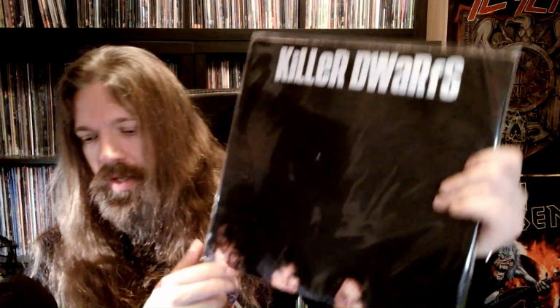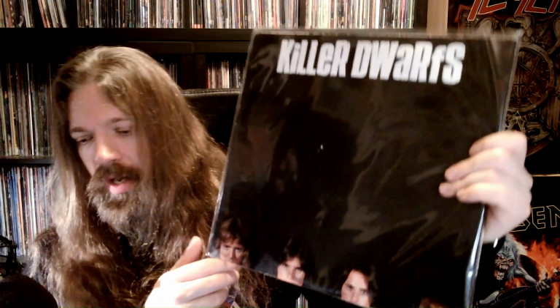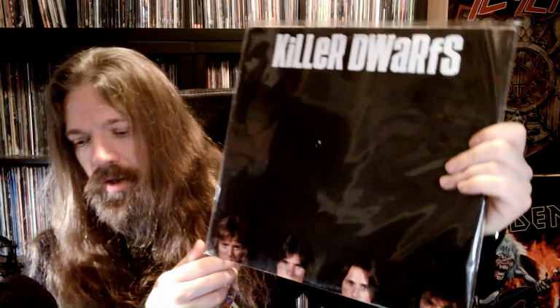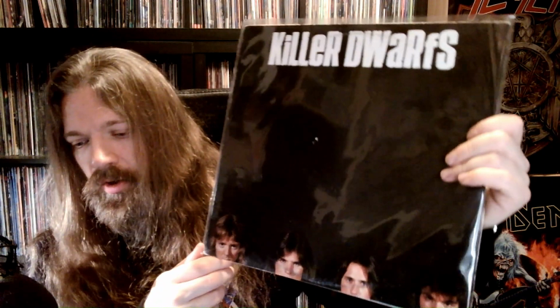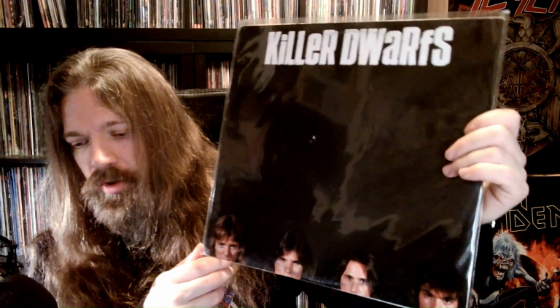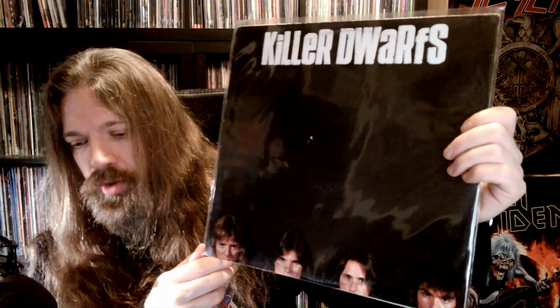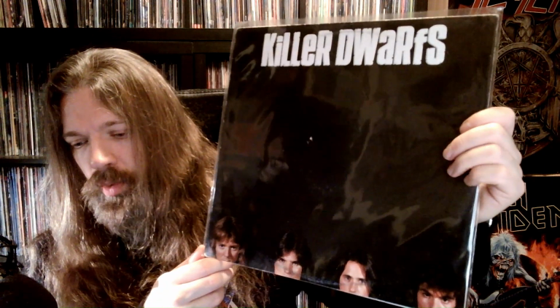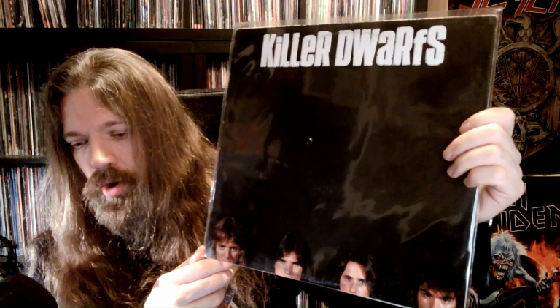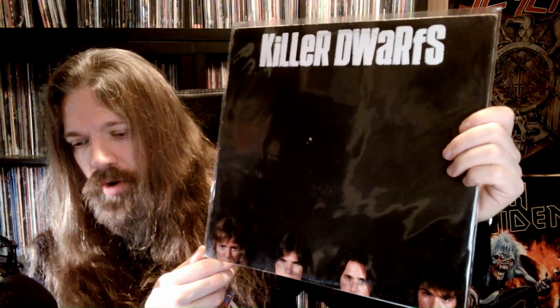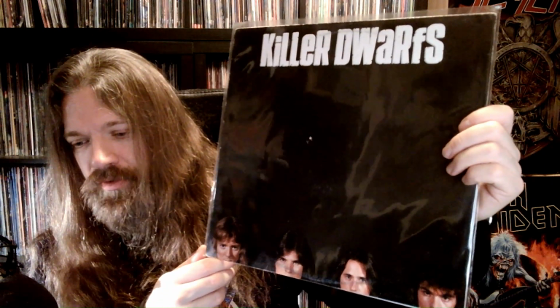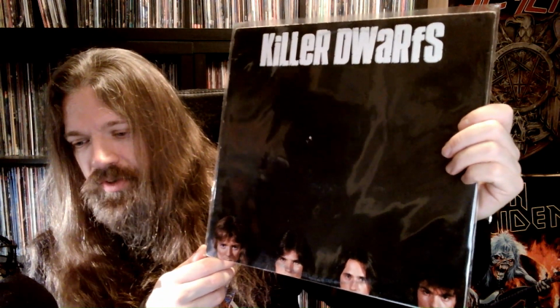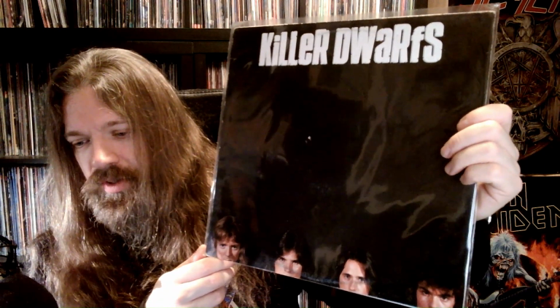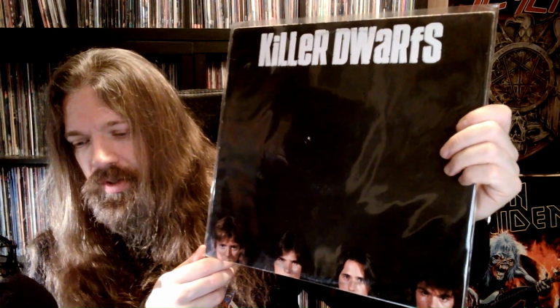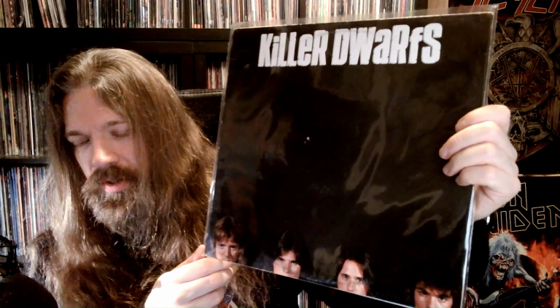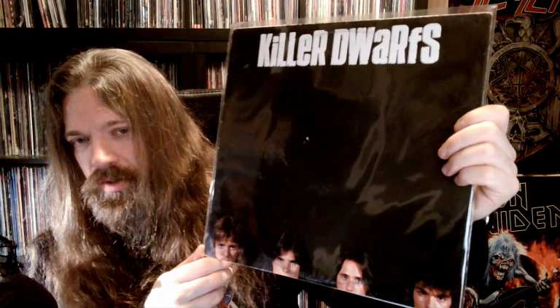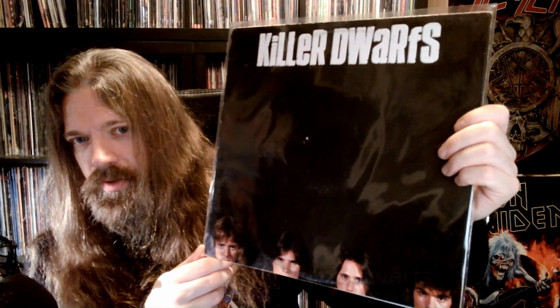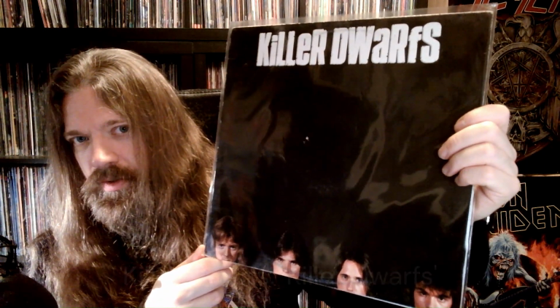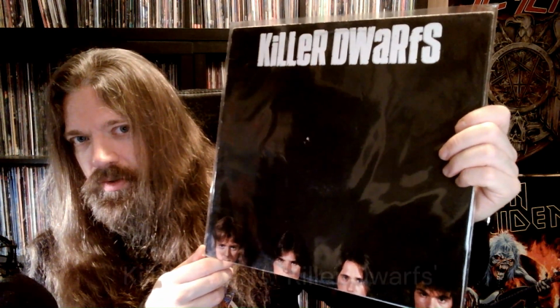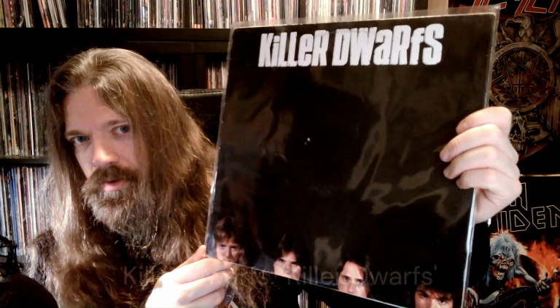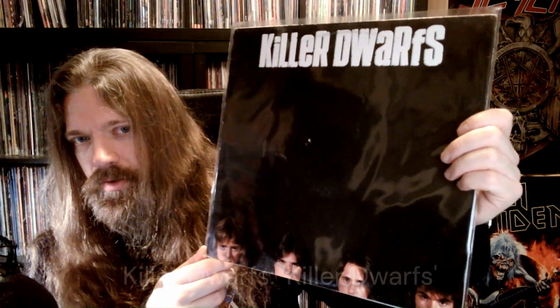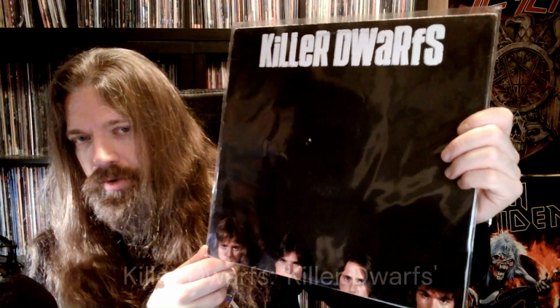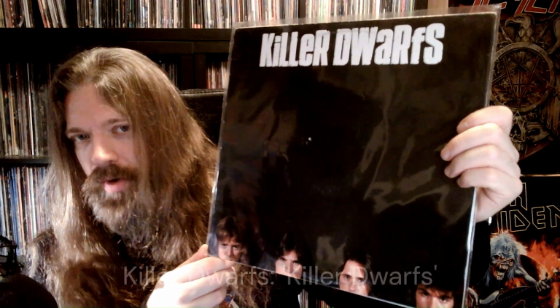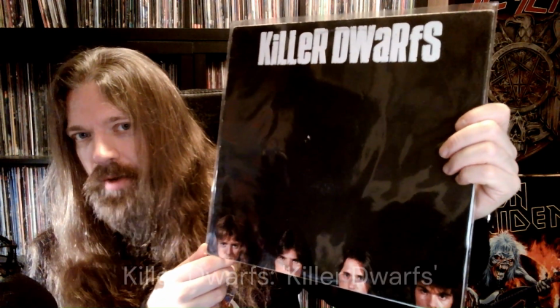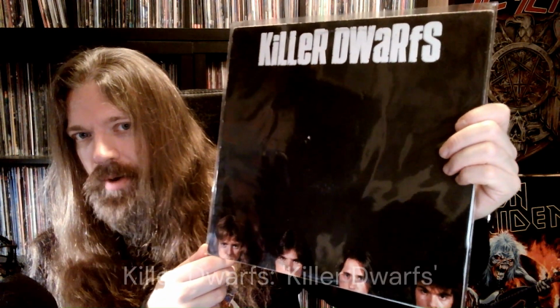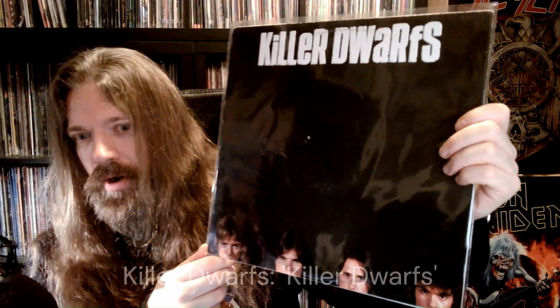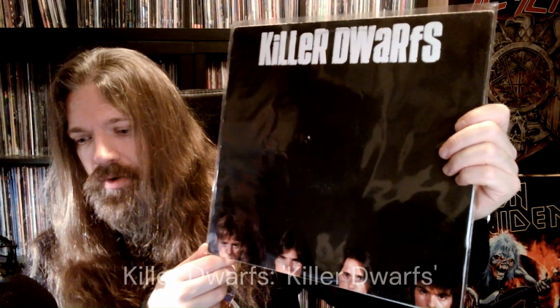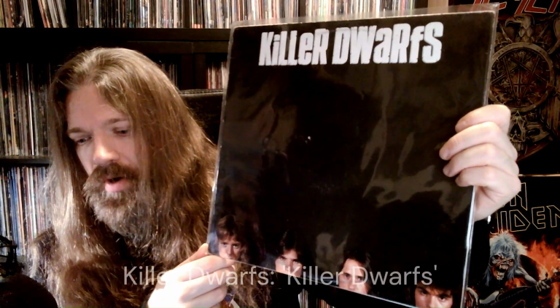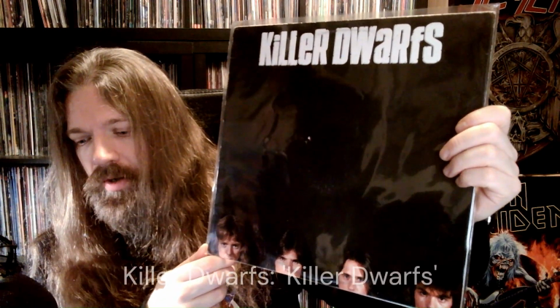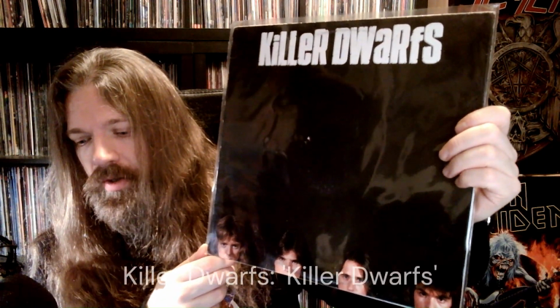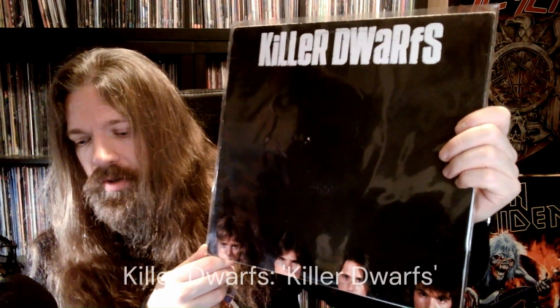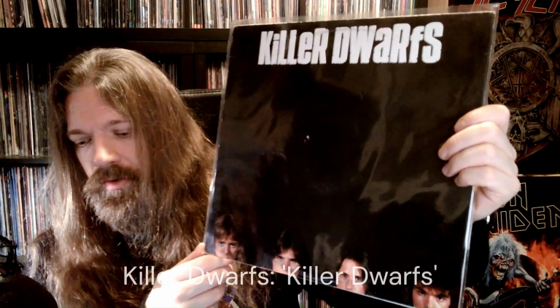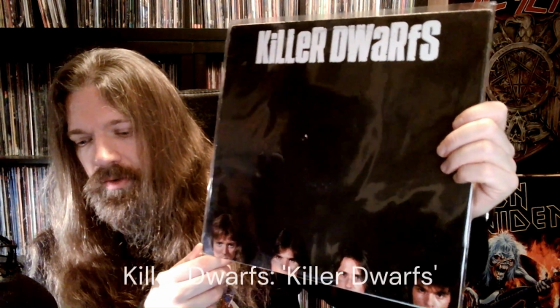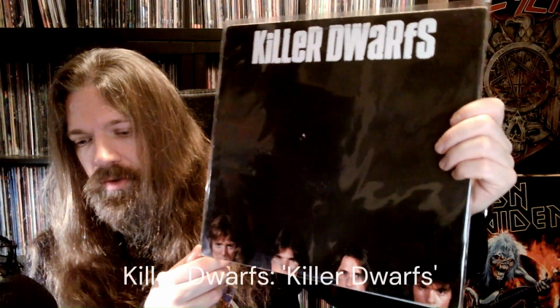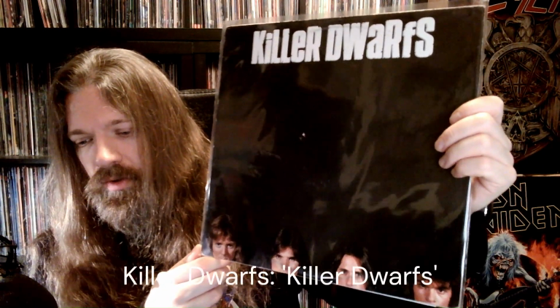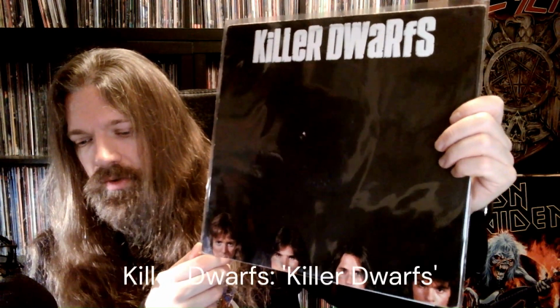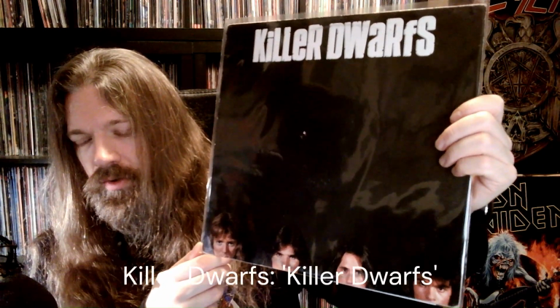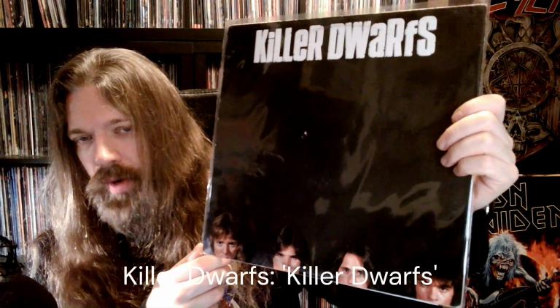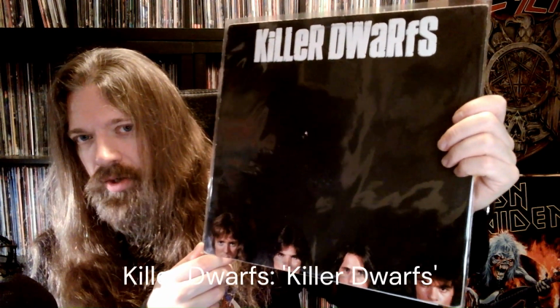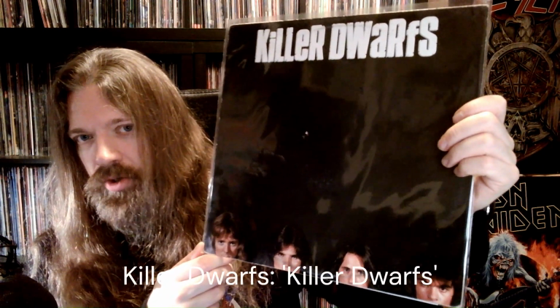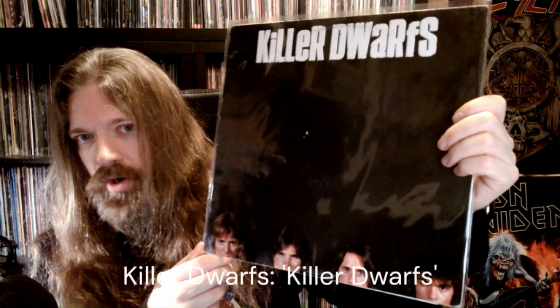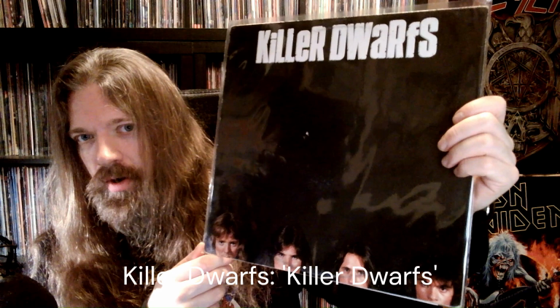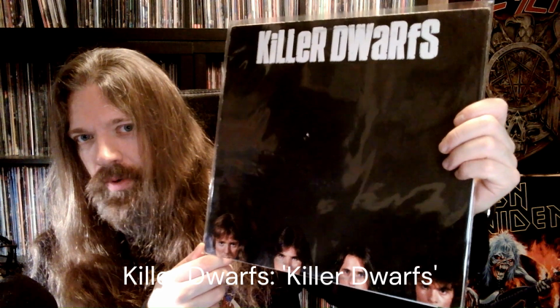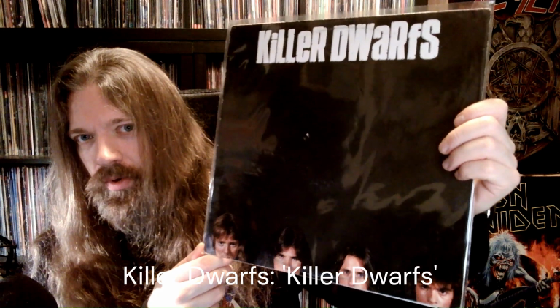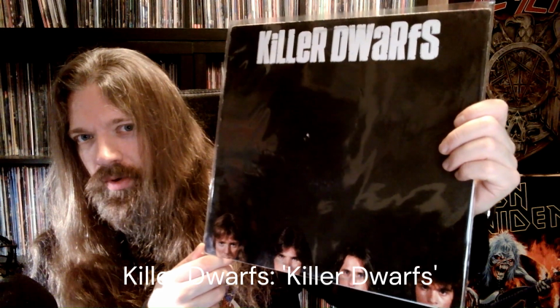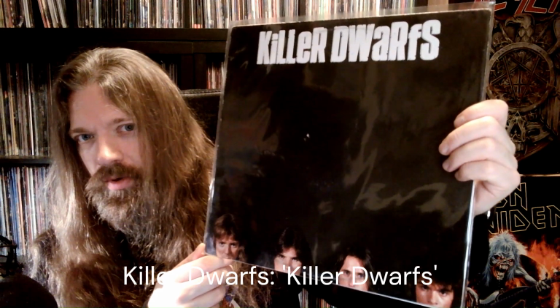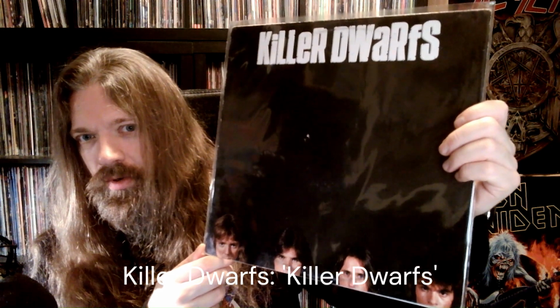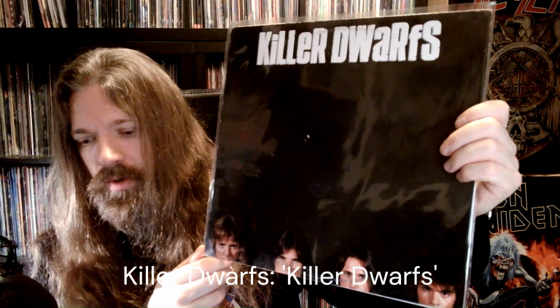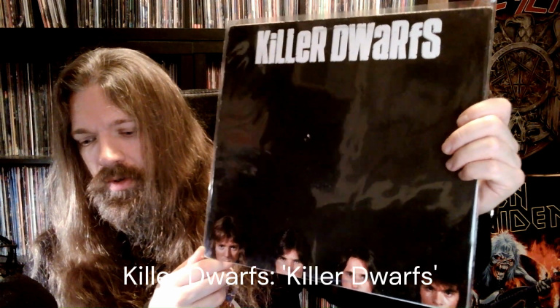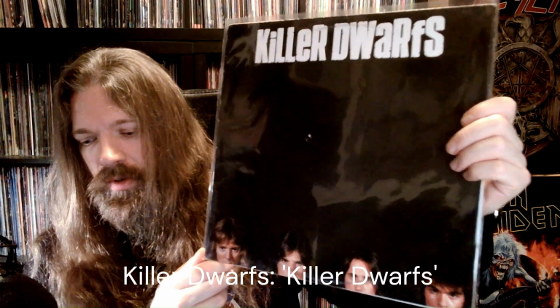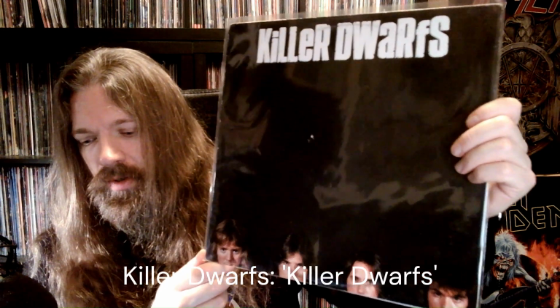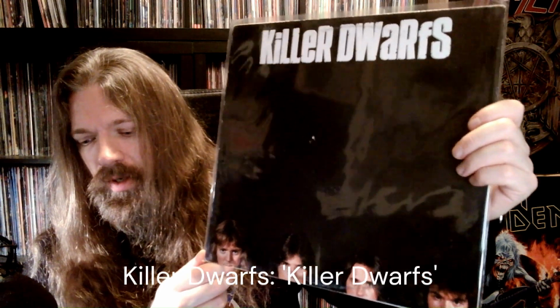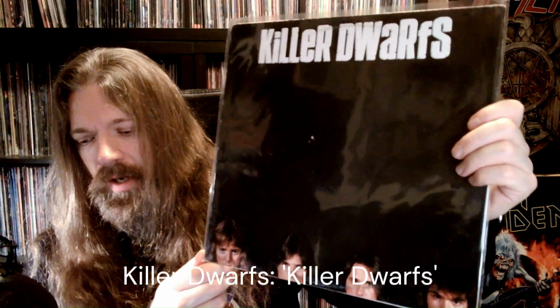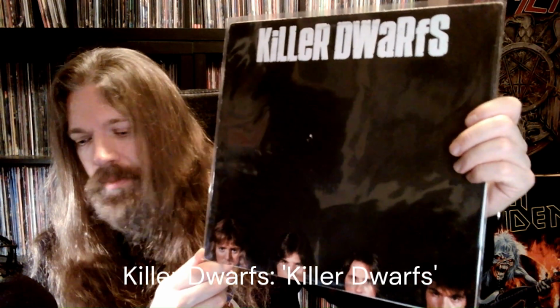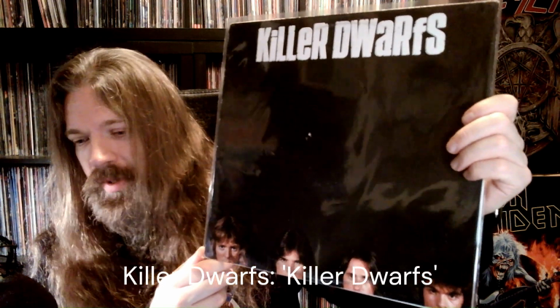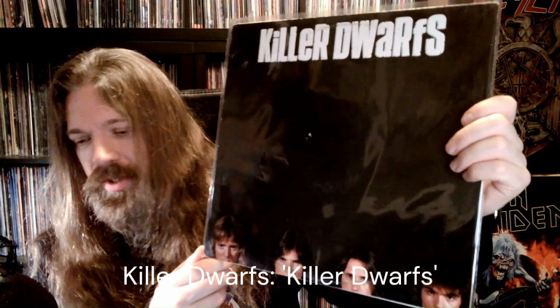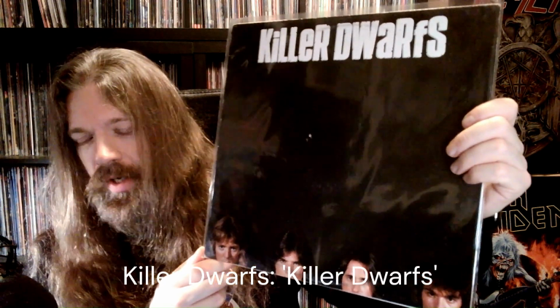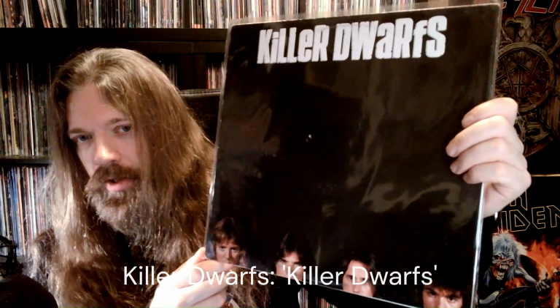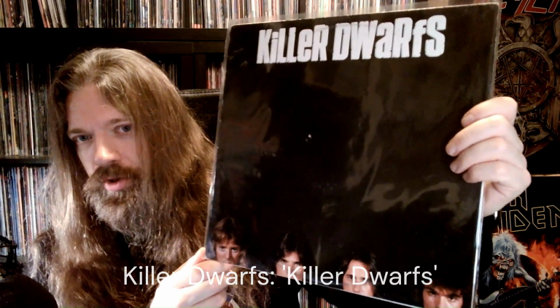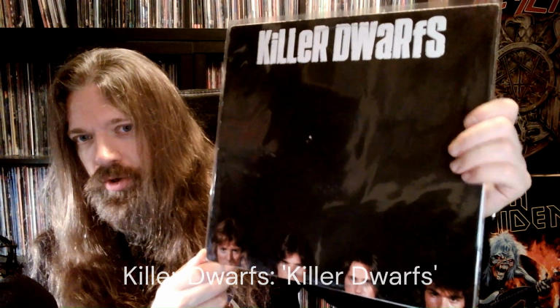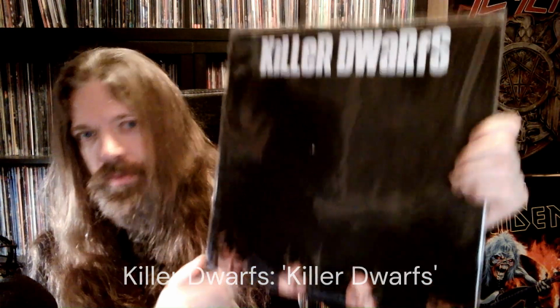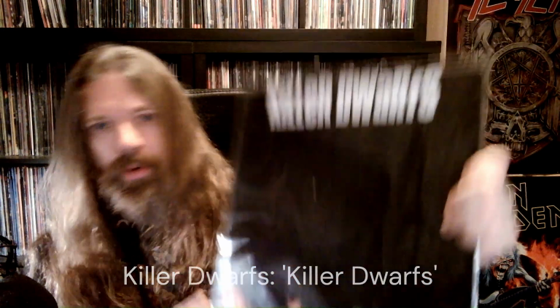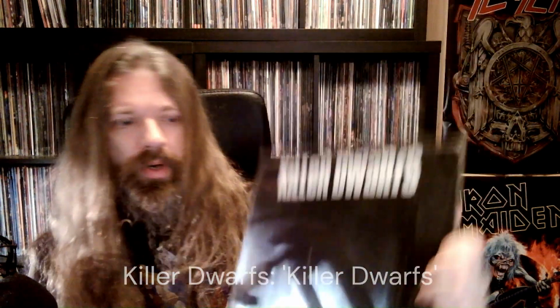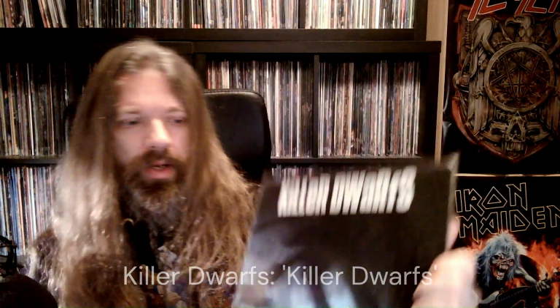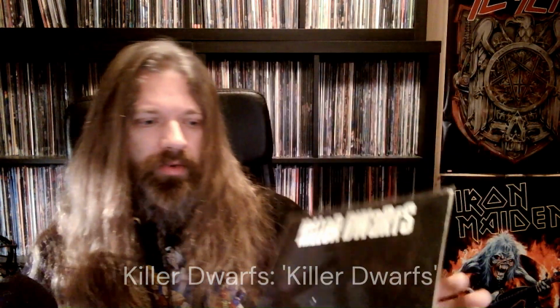Killer Dwarfs. Straight up hard rock. Quite enjoyable — a little bit silly too, but whatever.